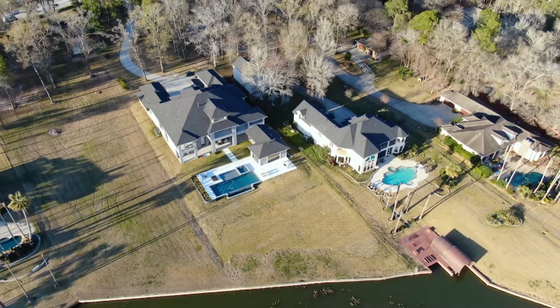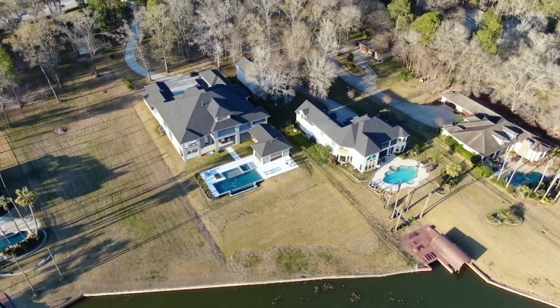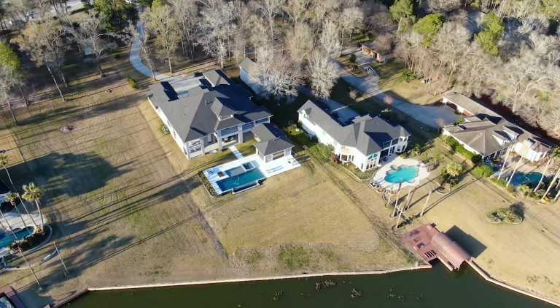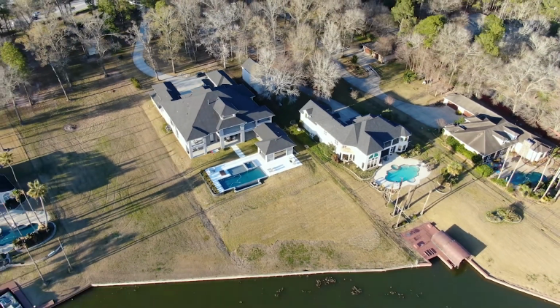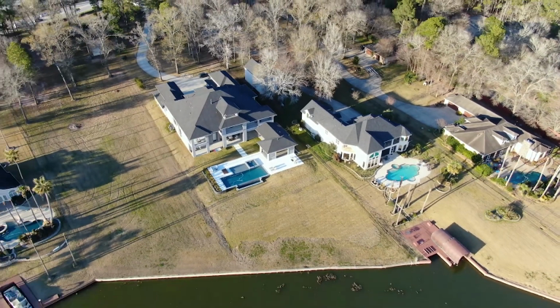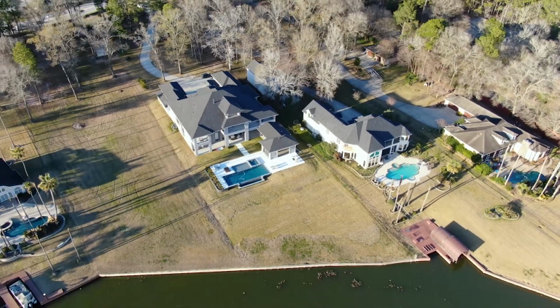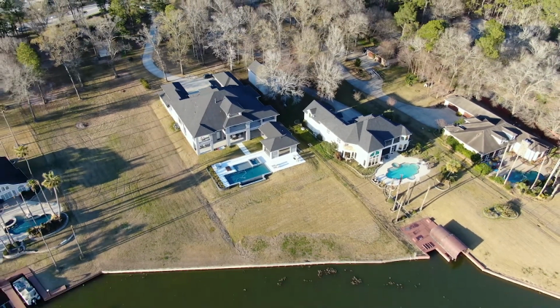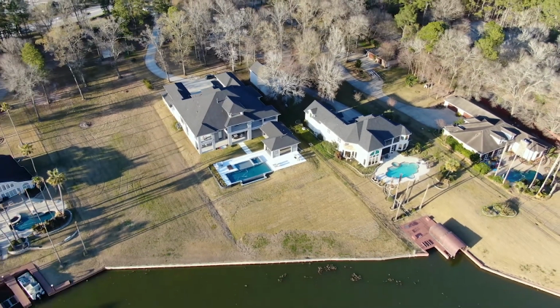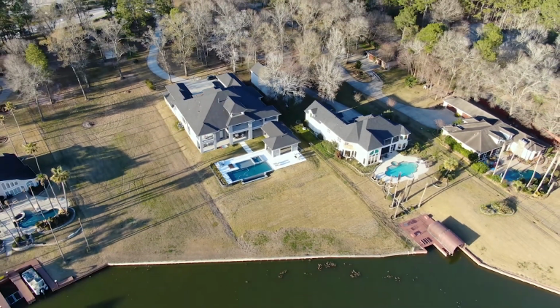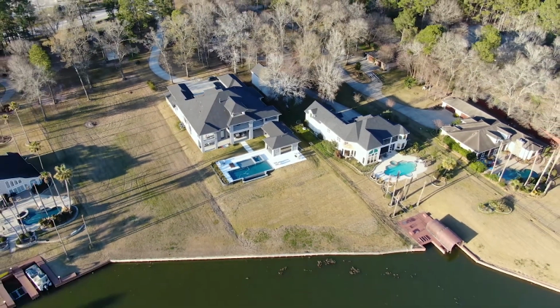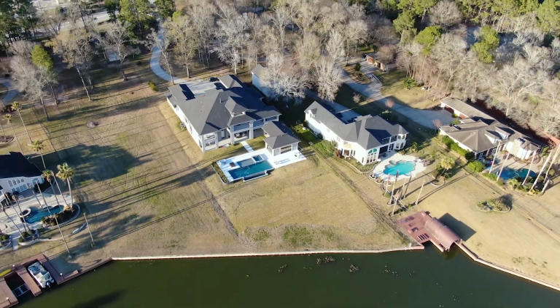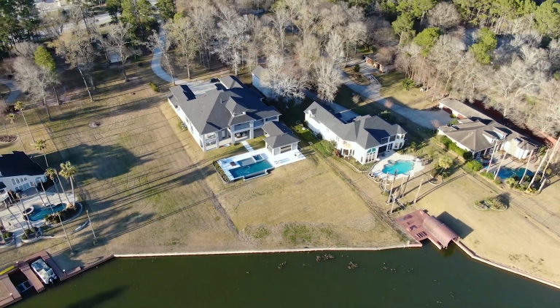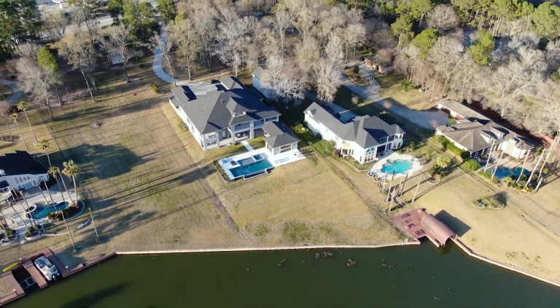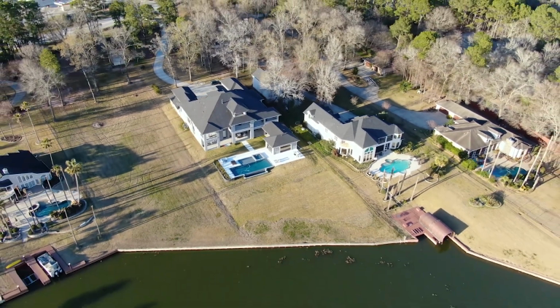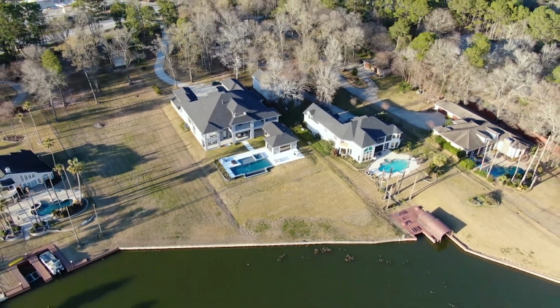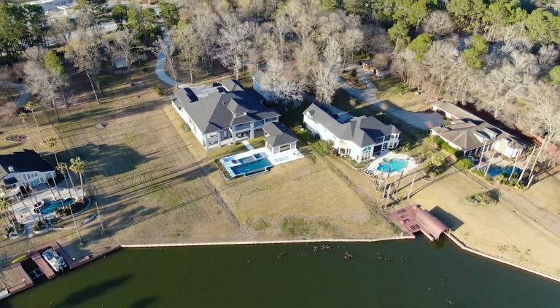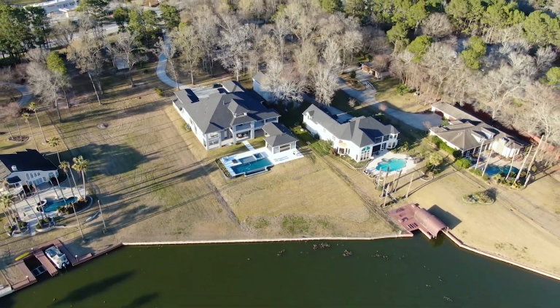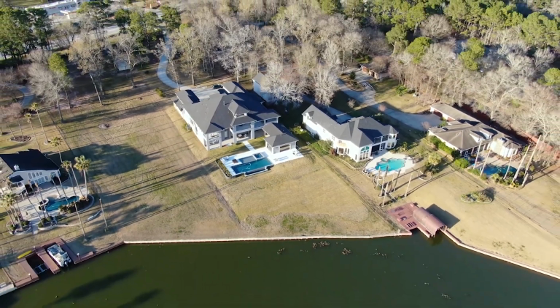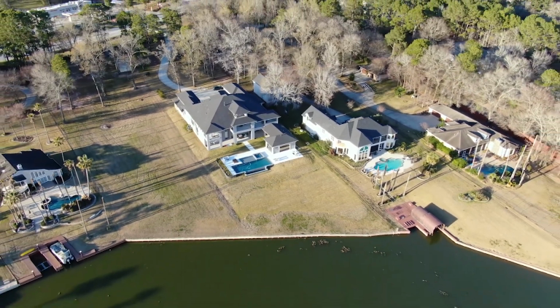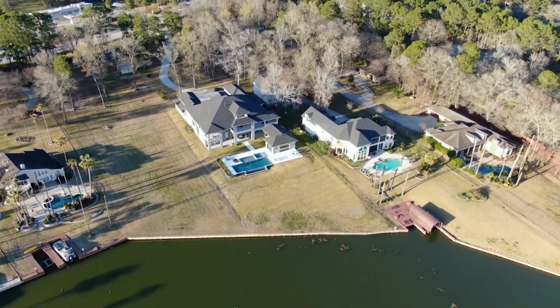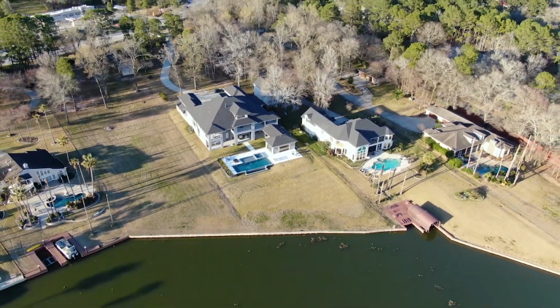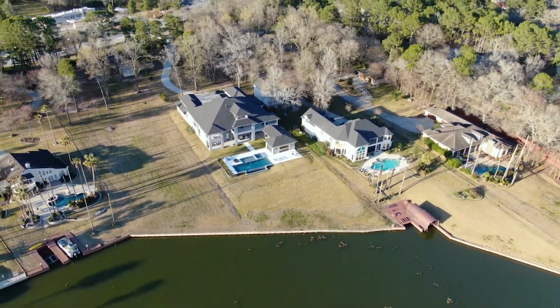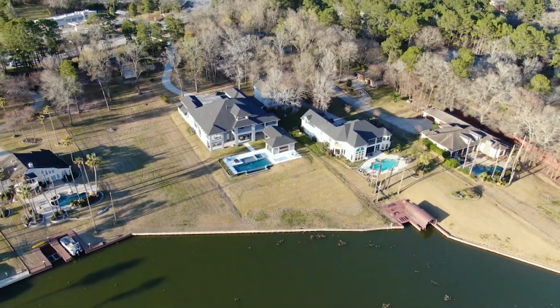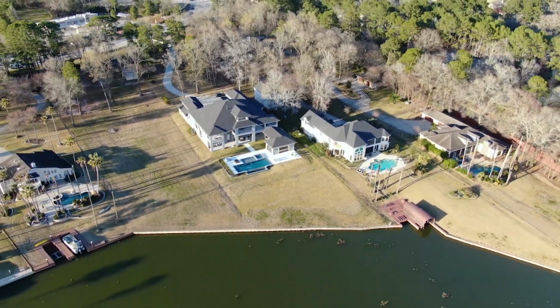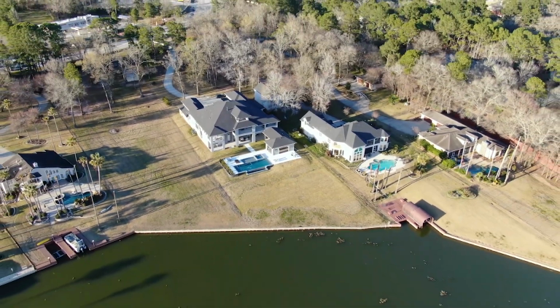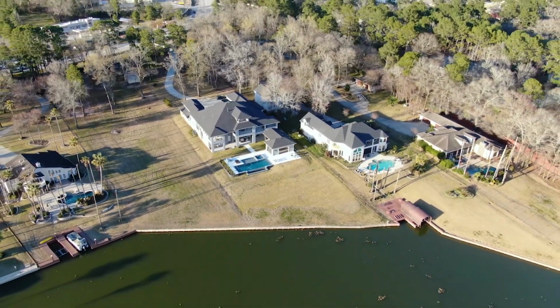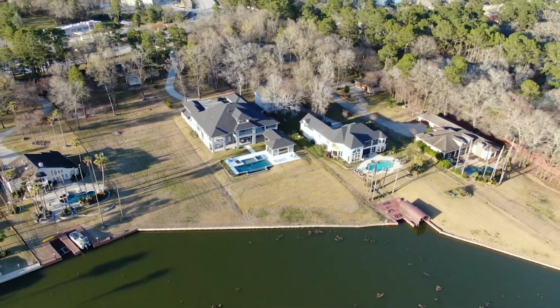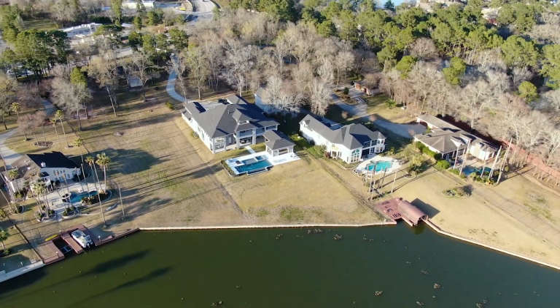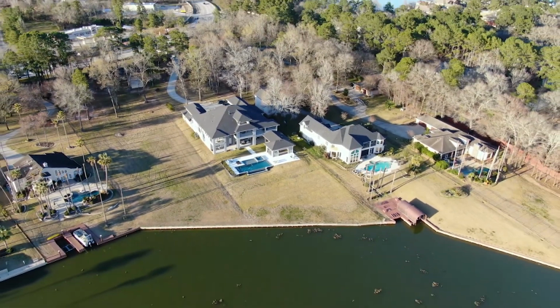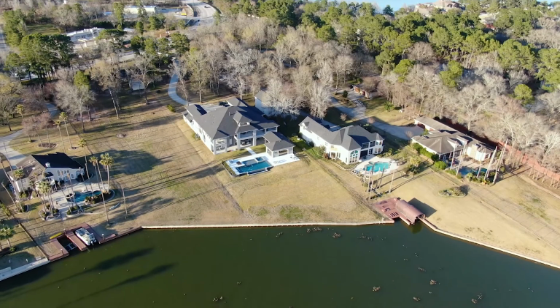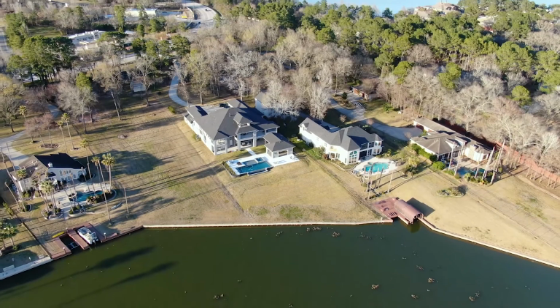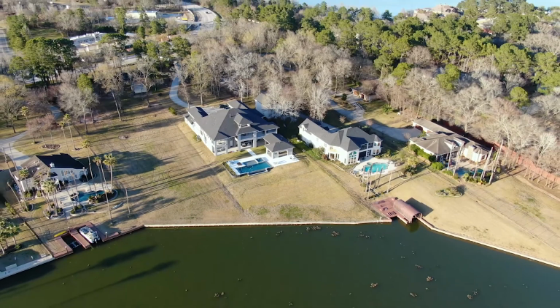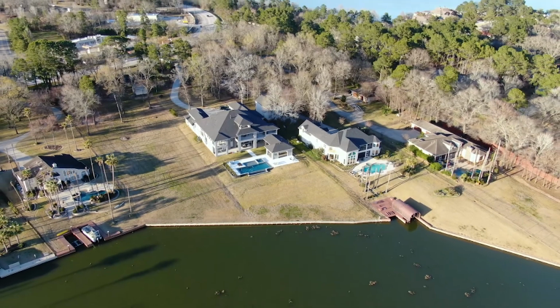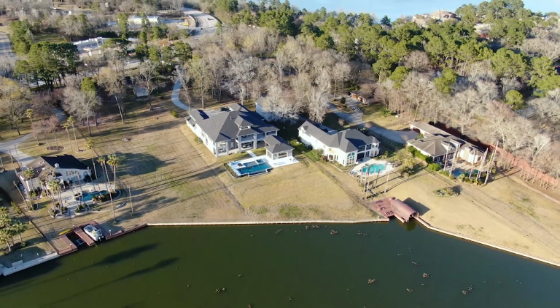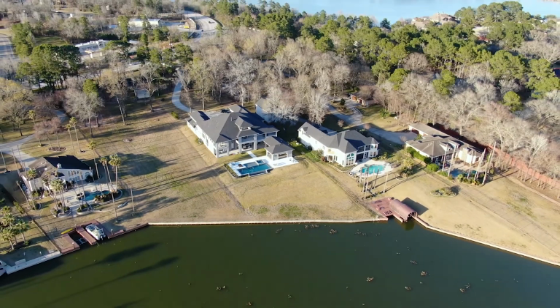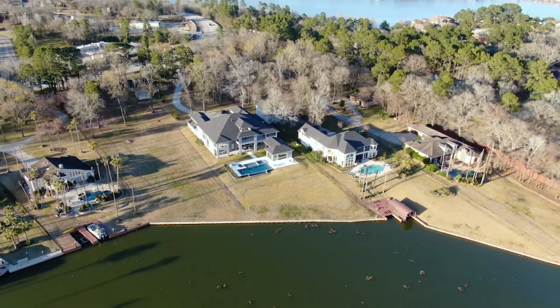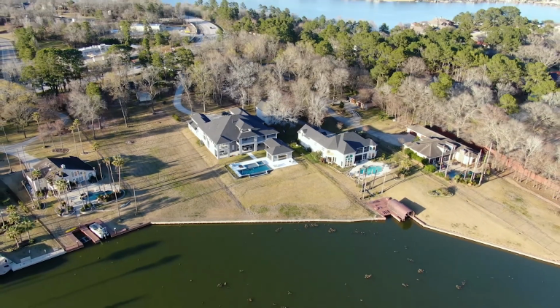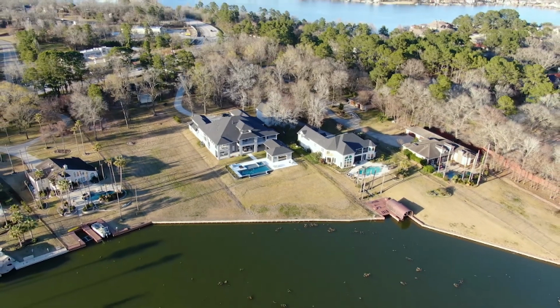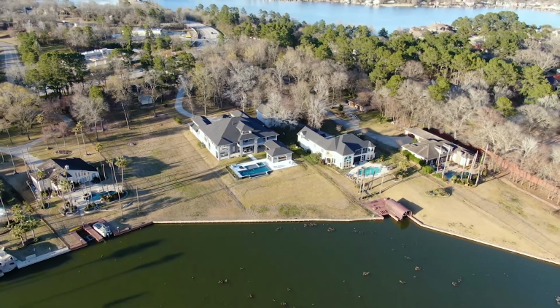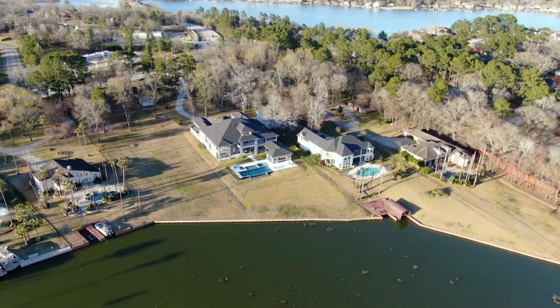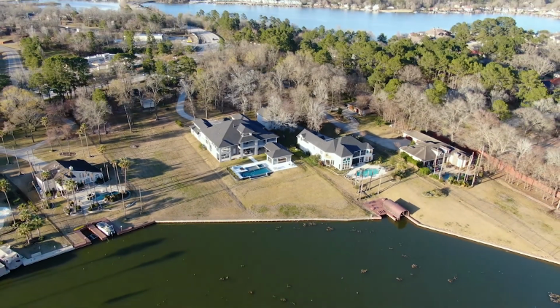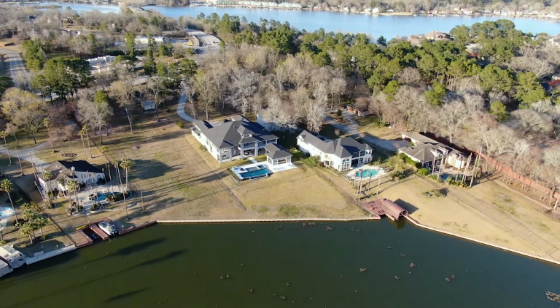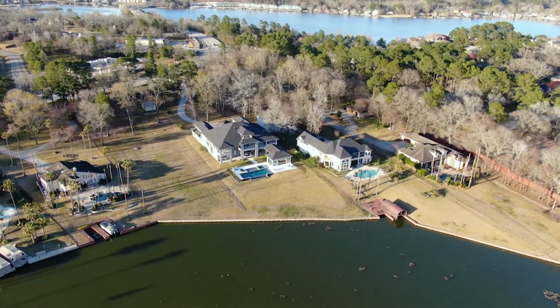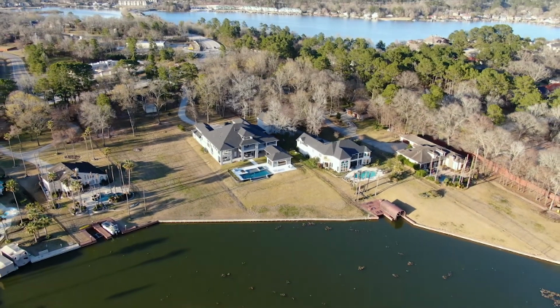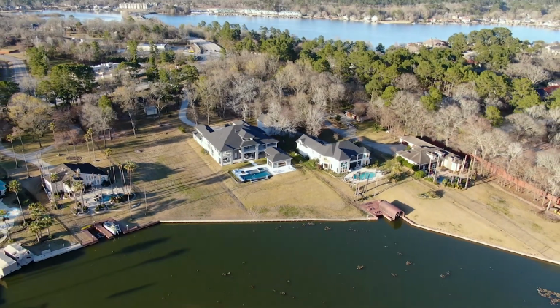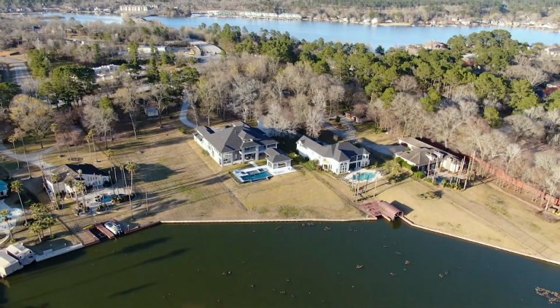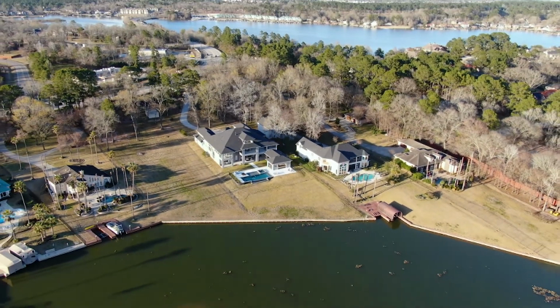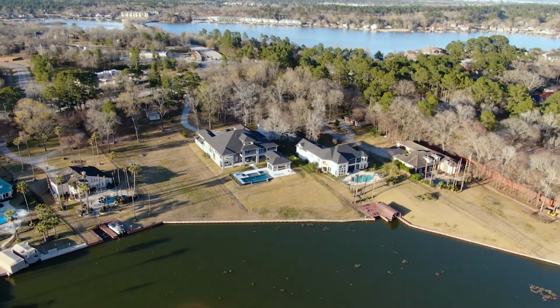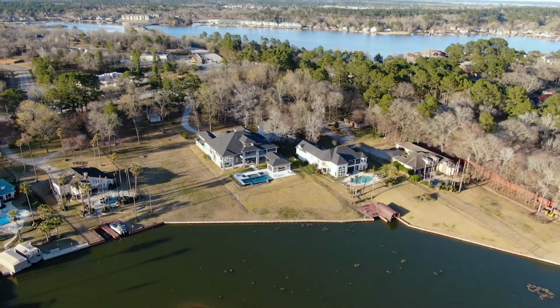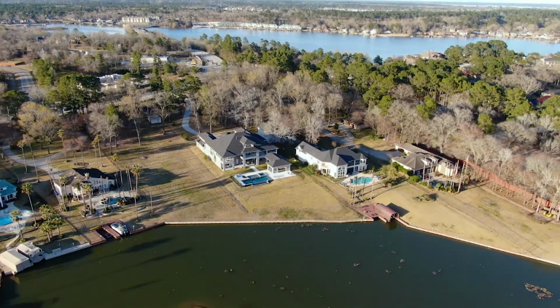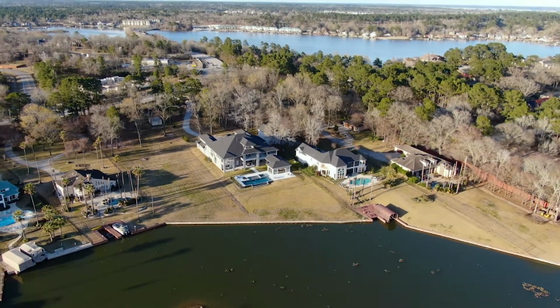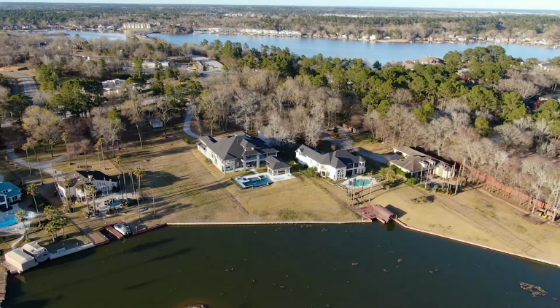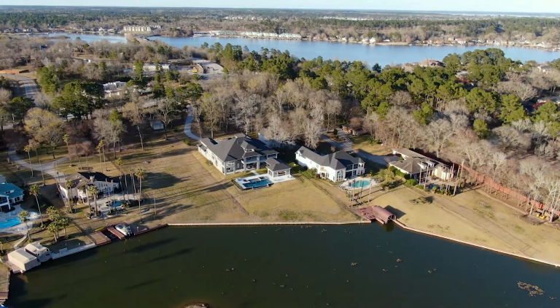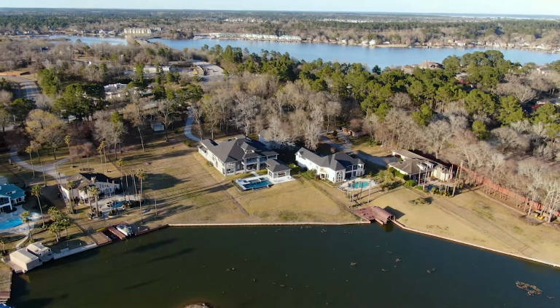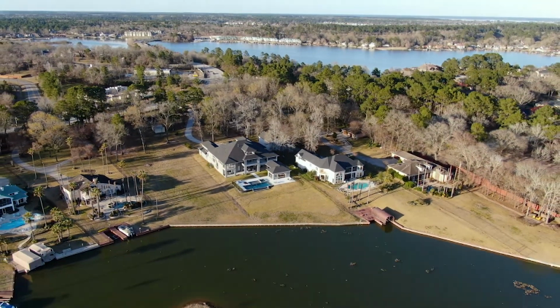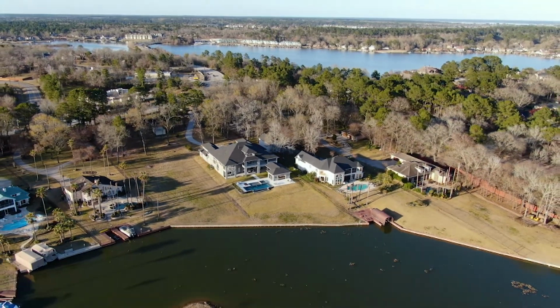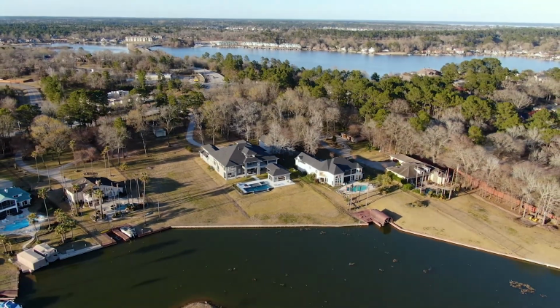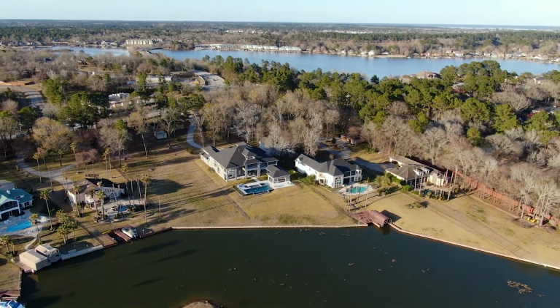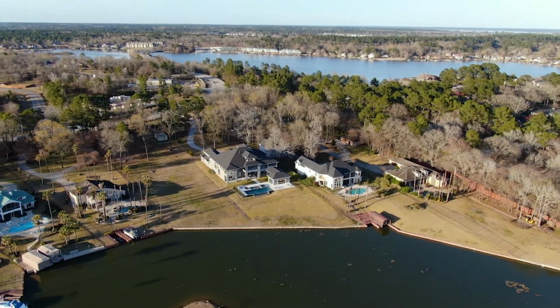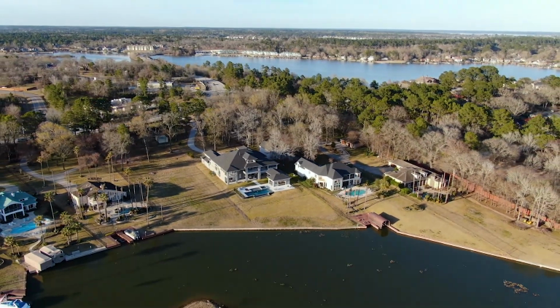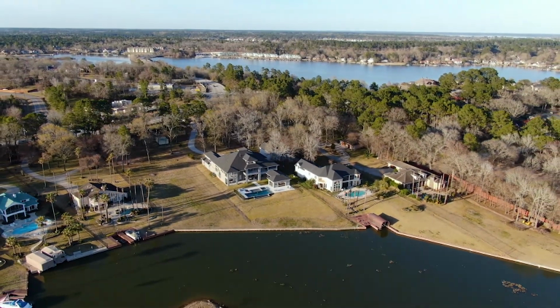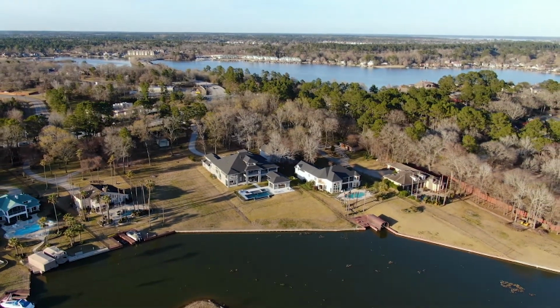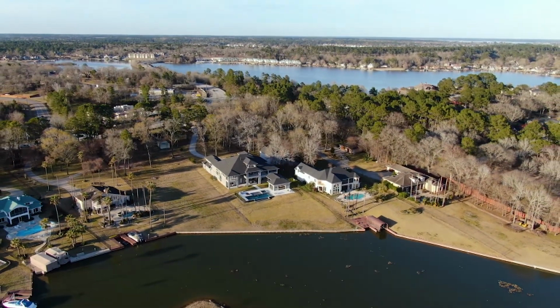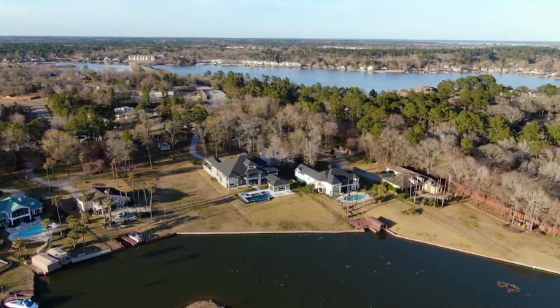There's also plenty of yard space to throw the football, have yard games, or just enjoy your beautiful views of Lake Conroe.